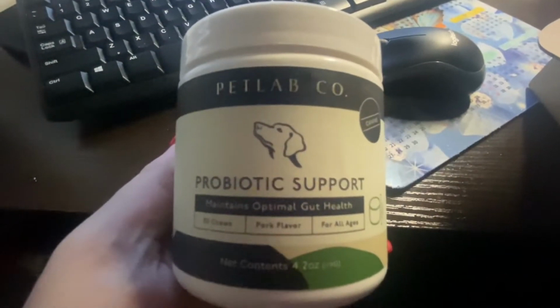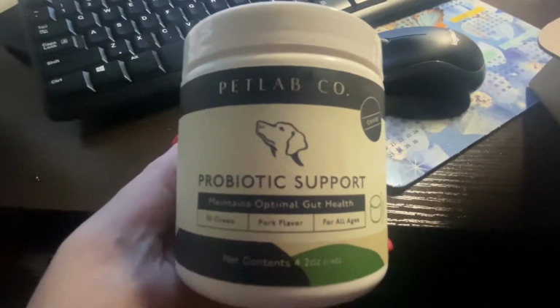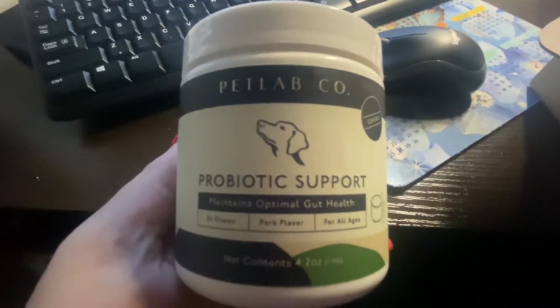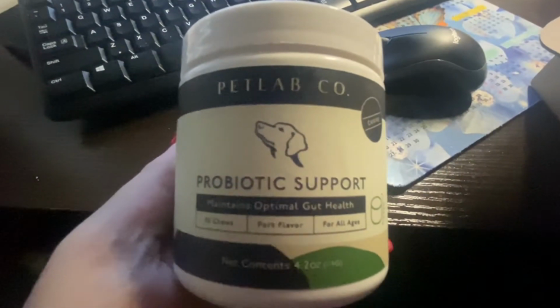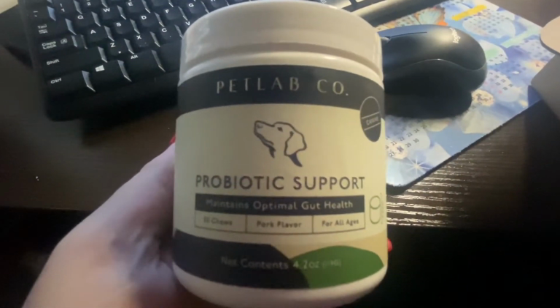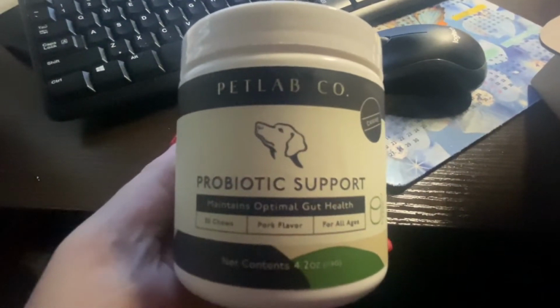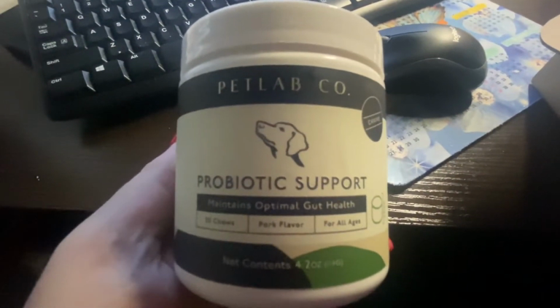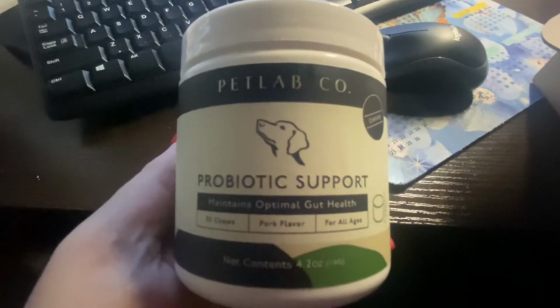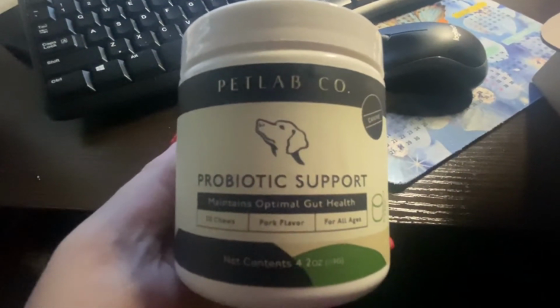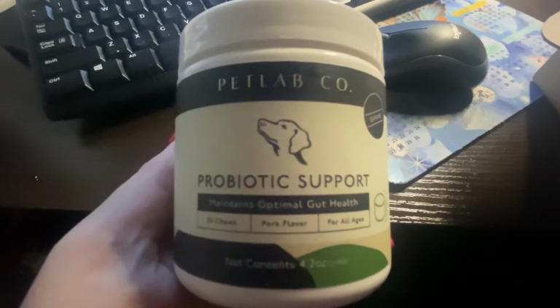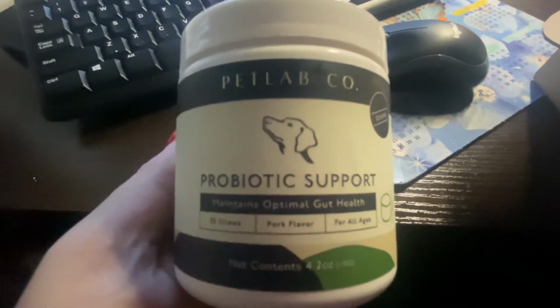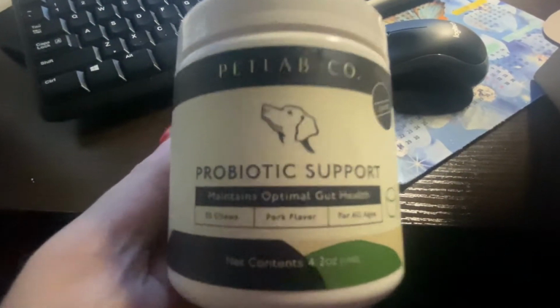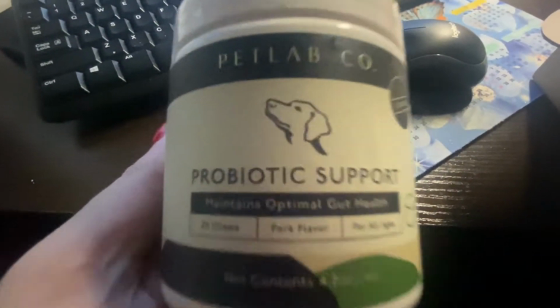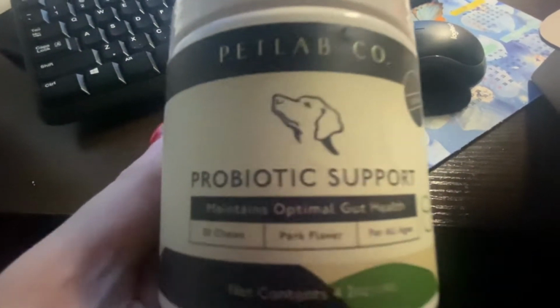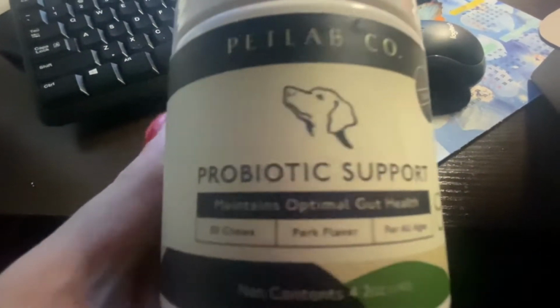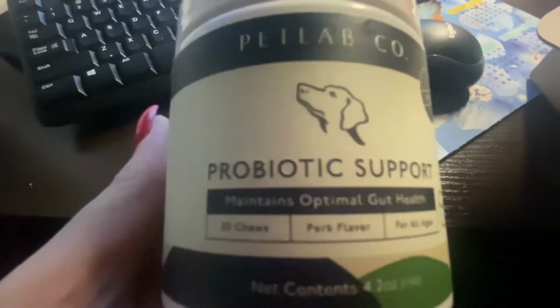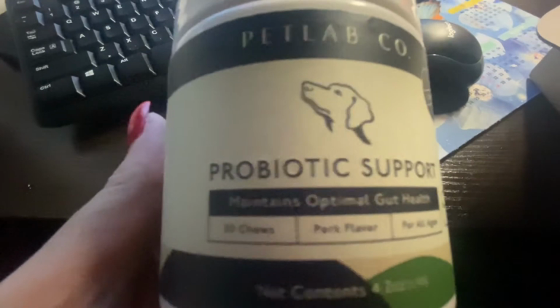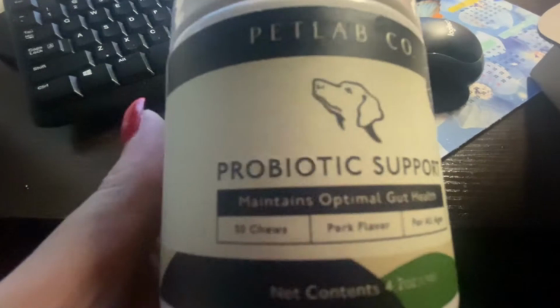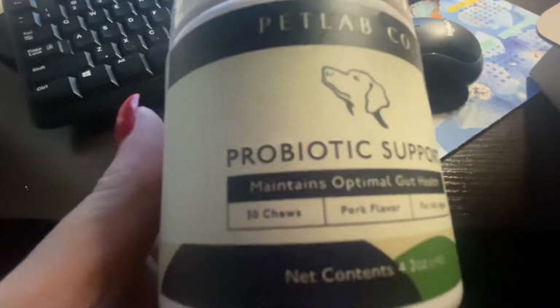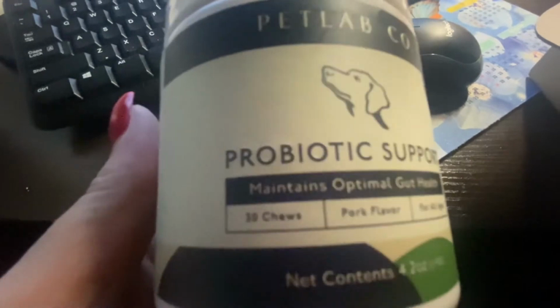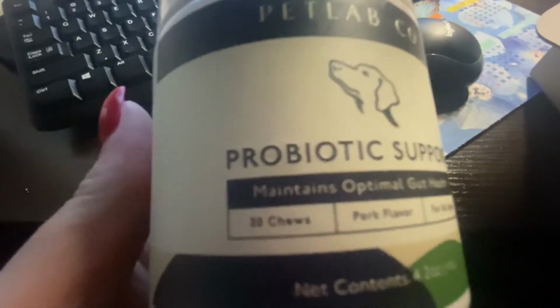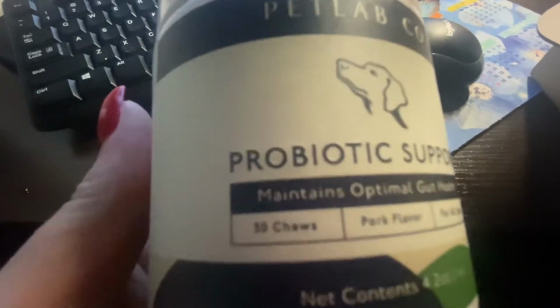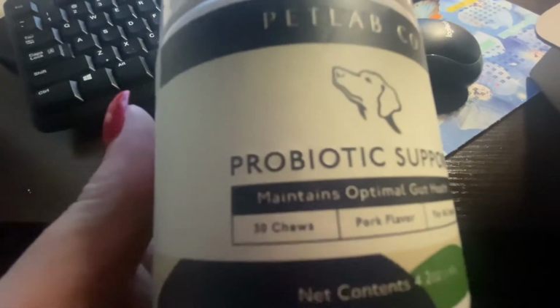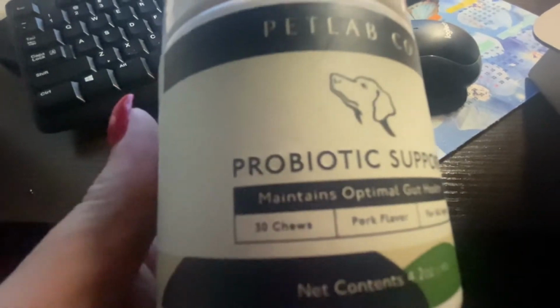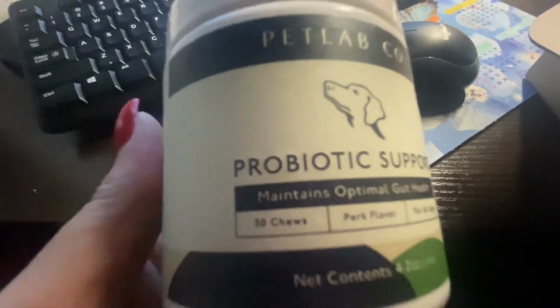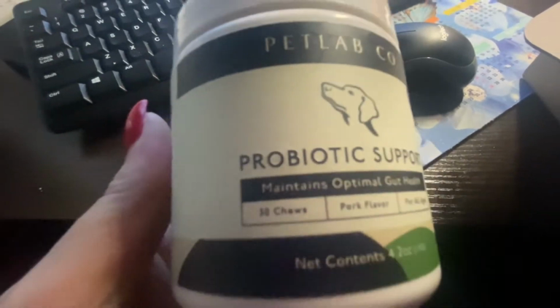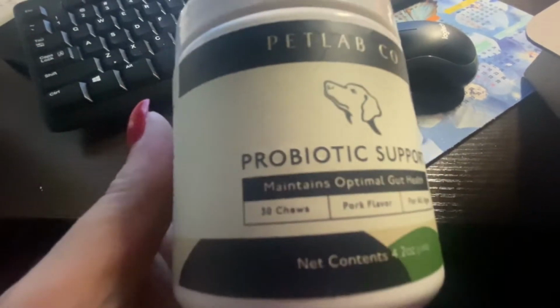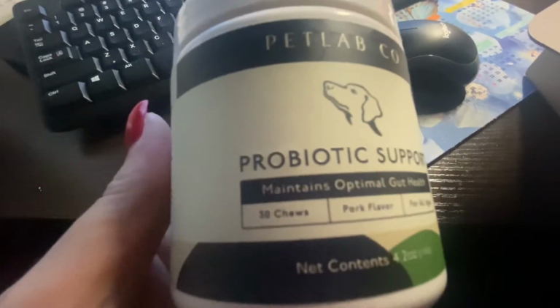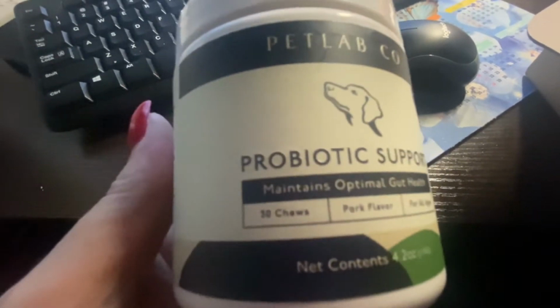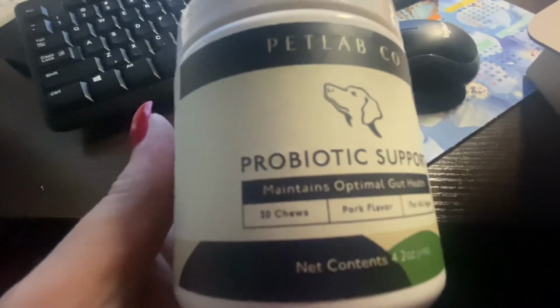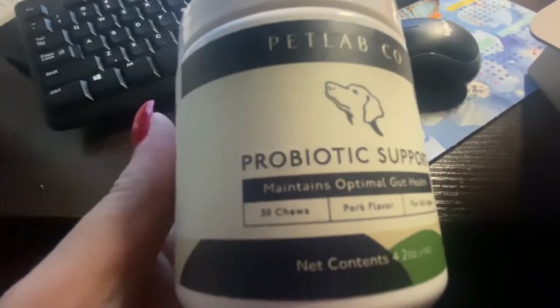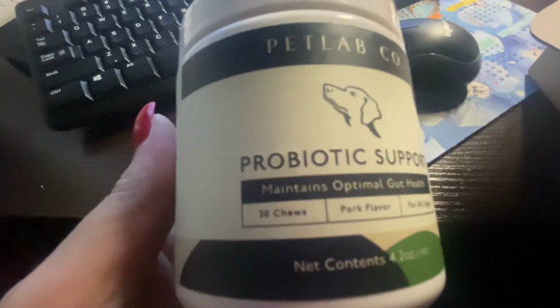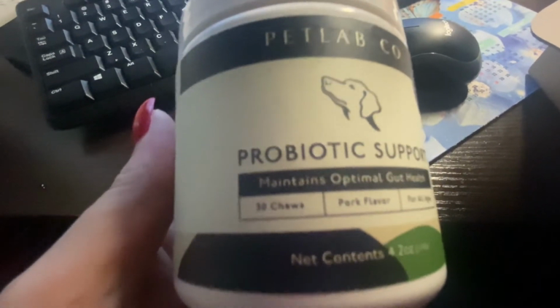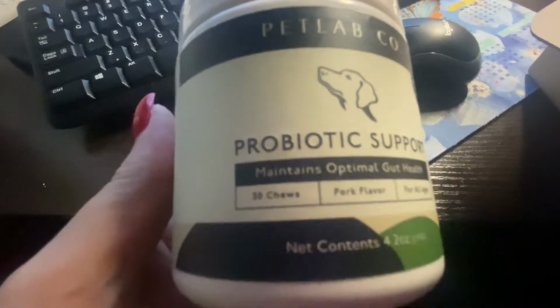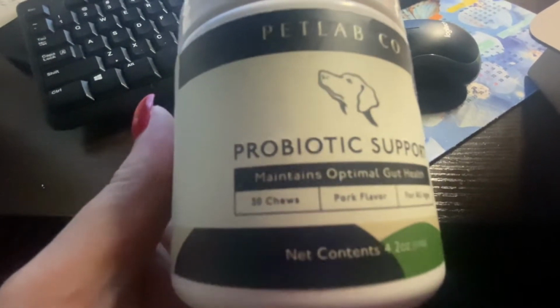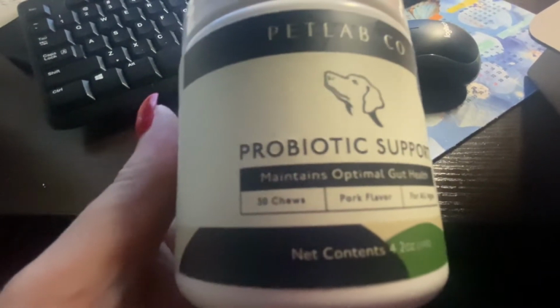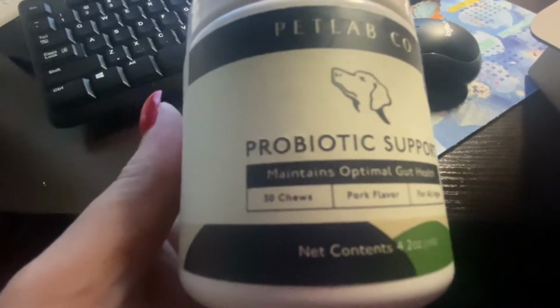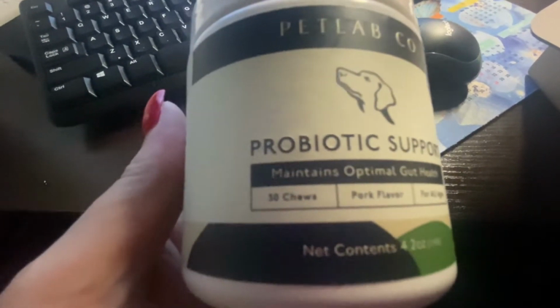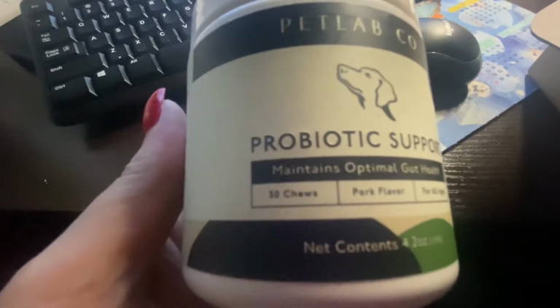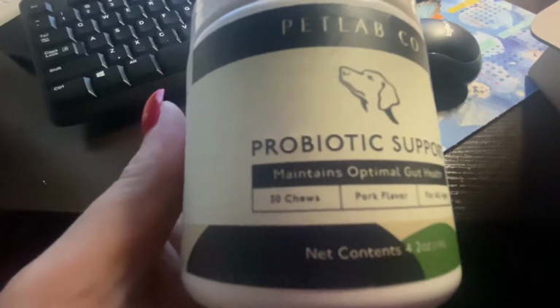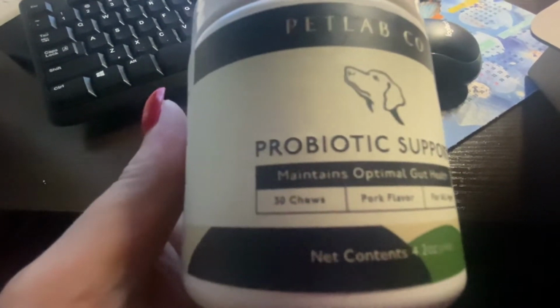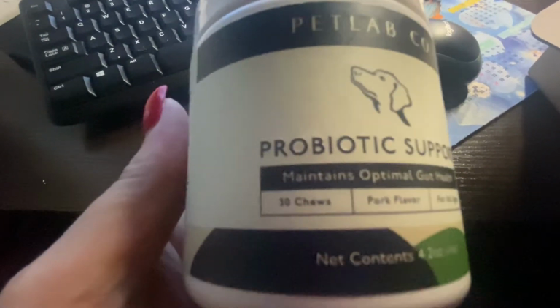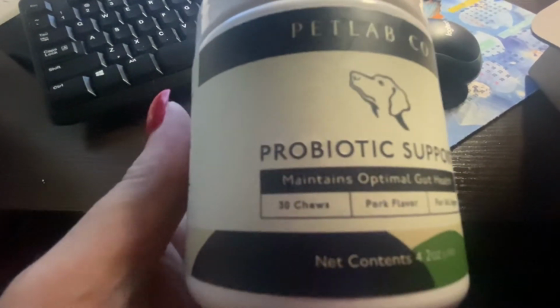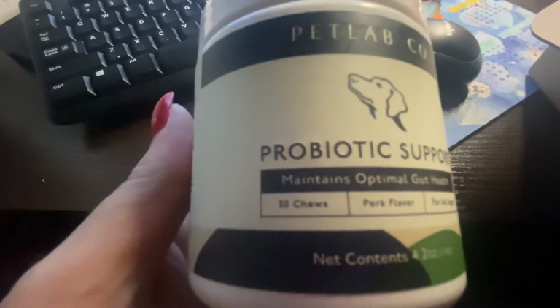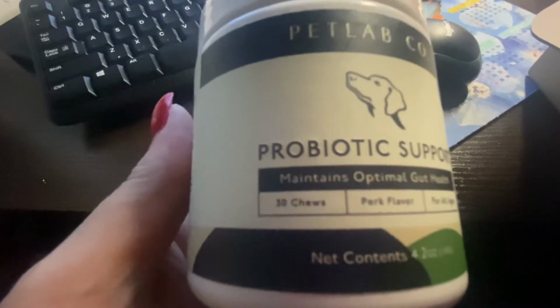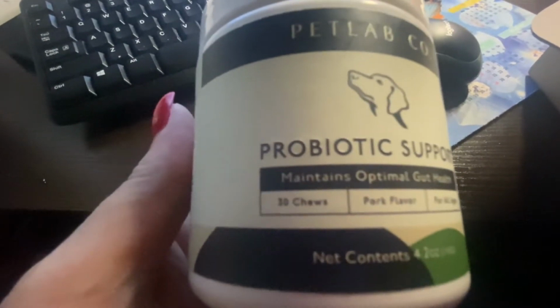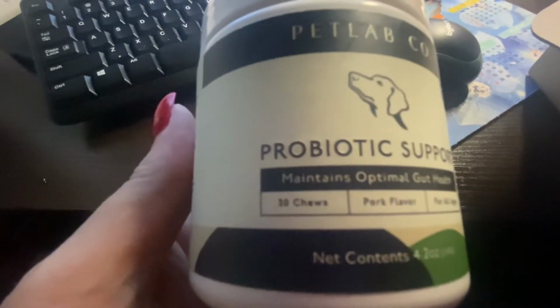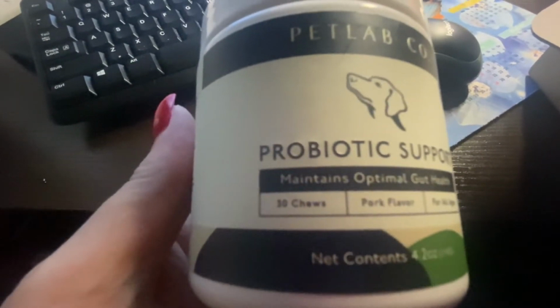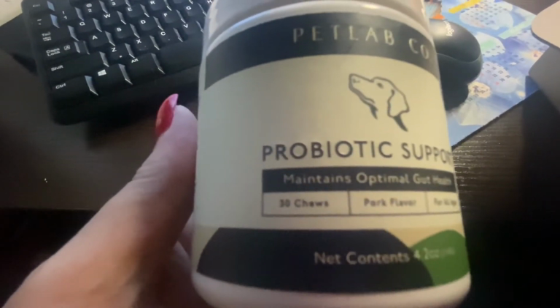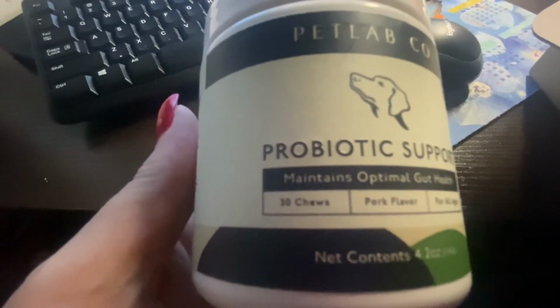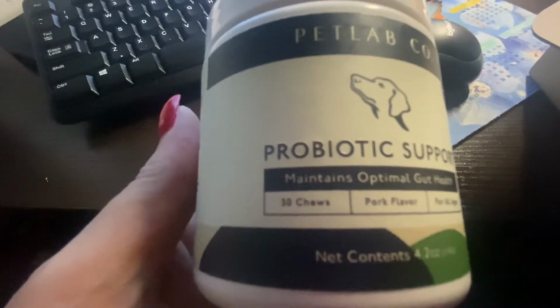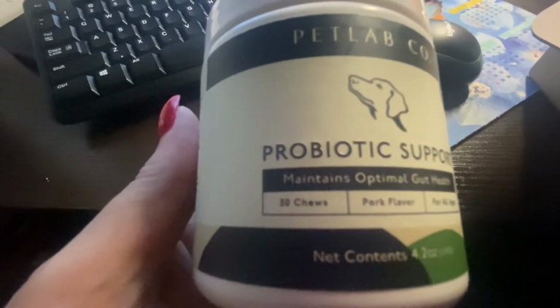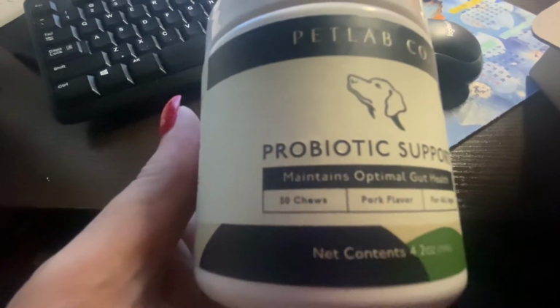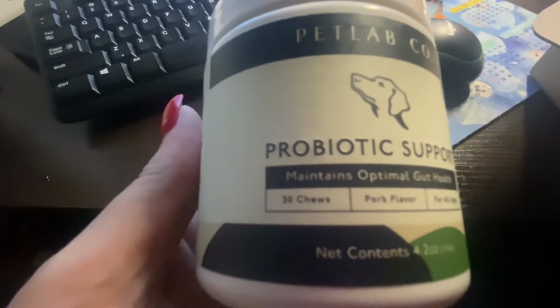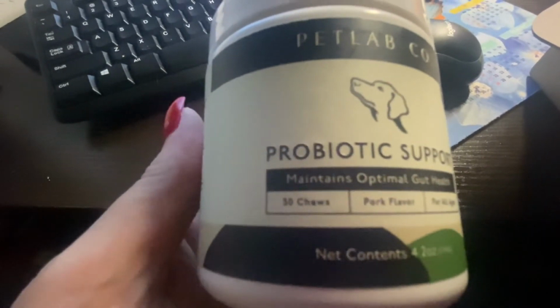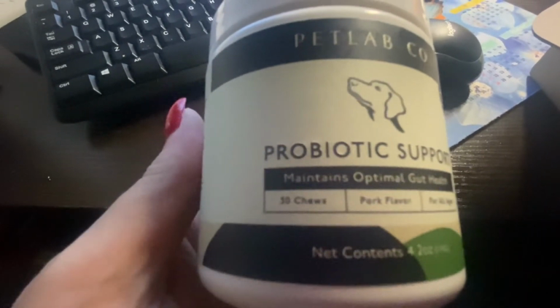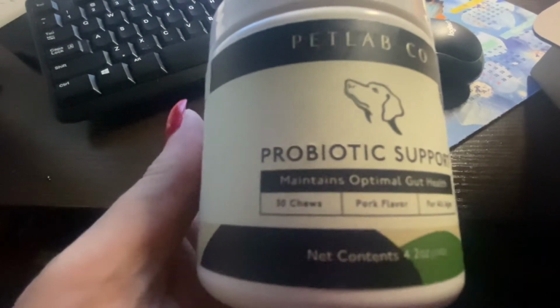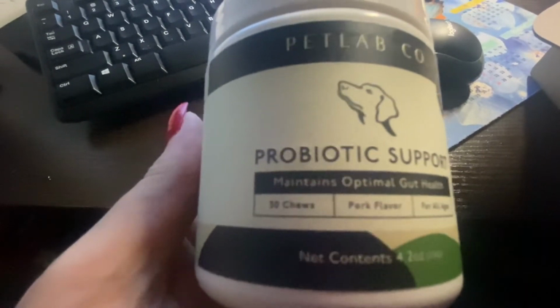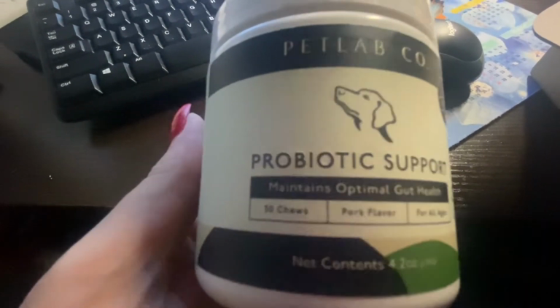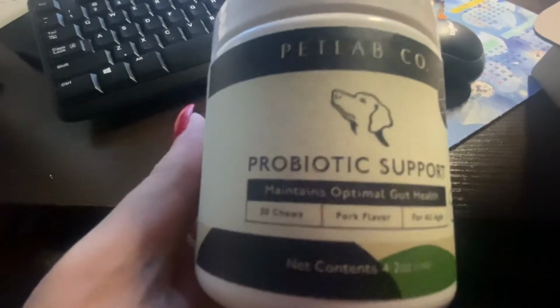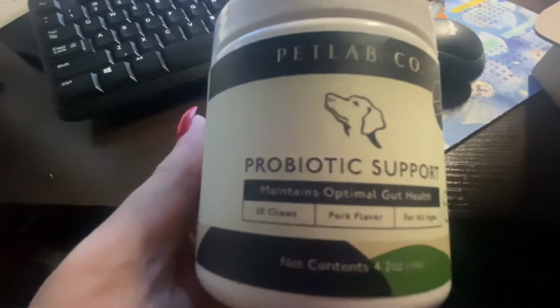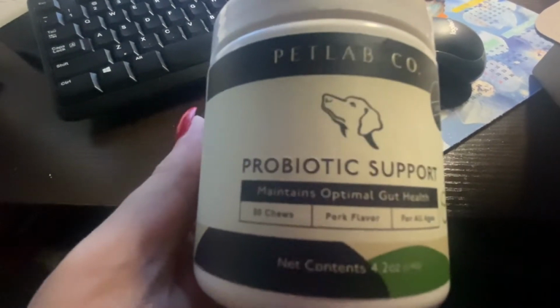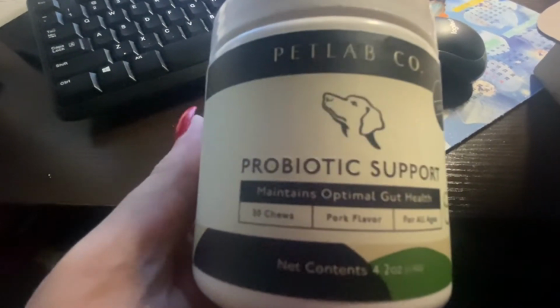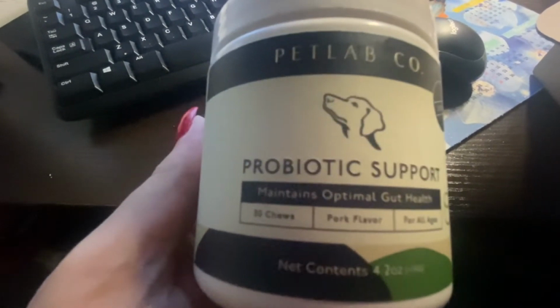Probiotic support, you guys. These are actually really, really good for my dogs.